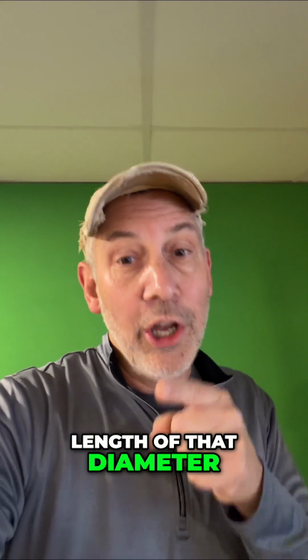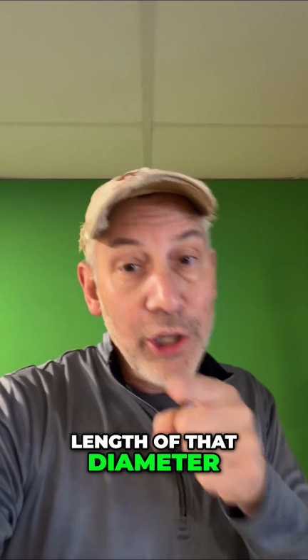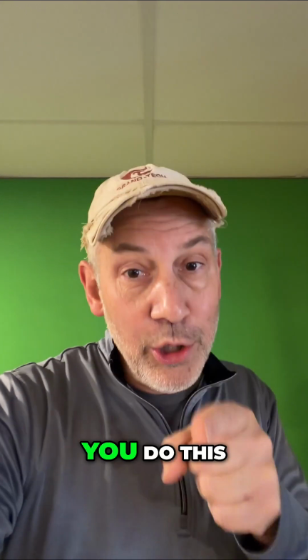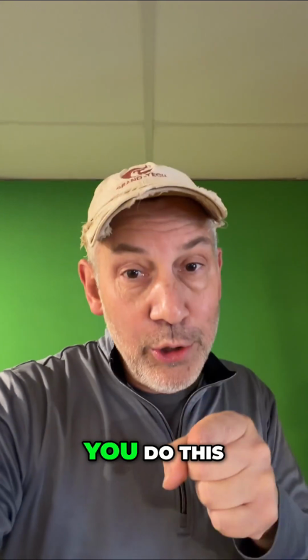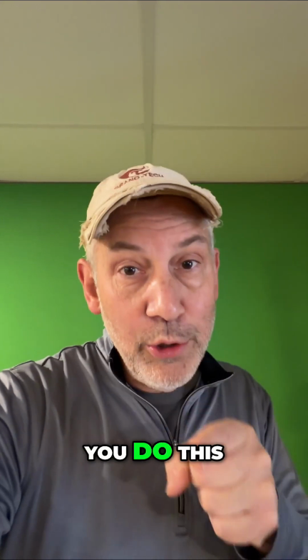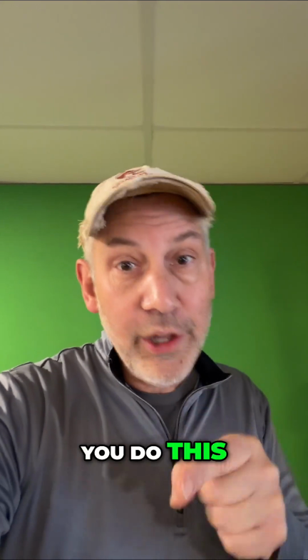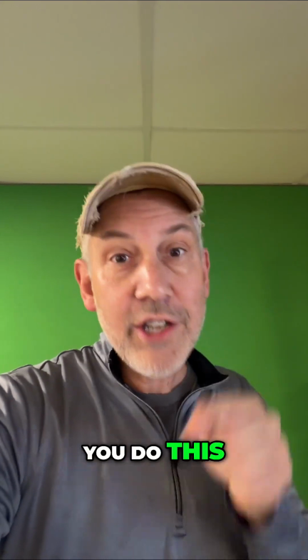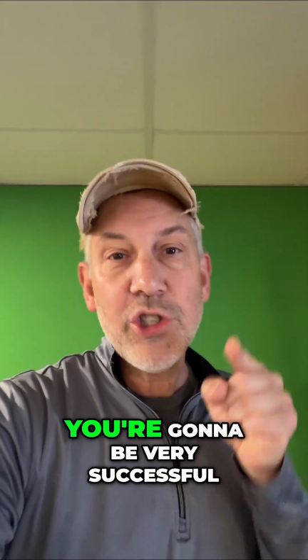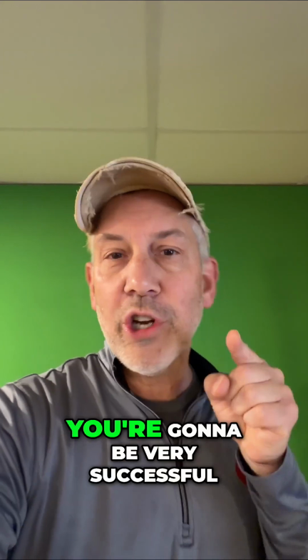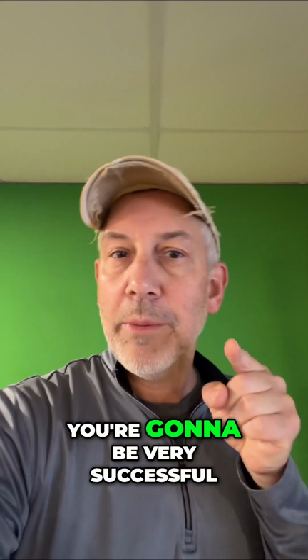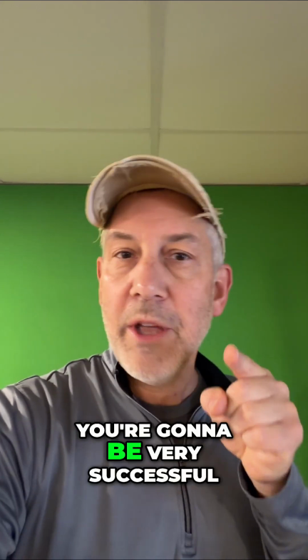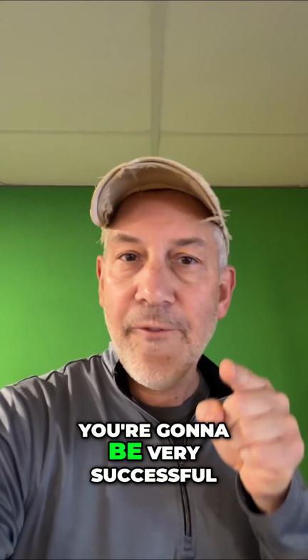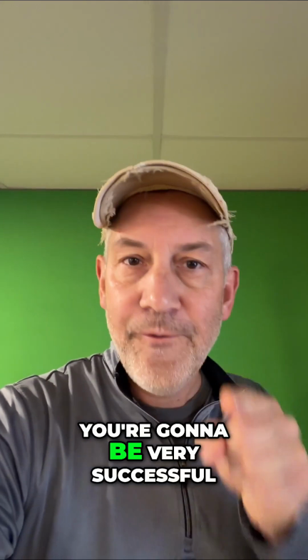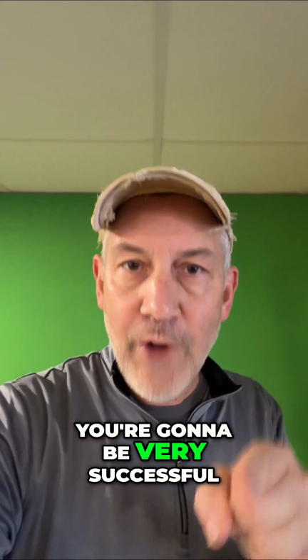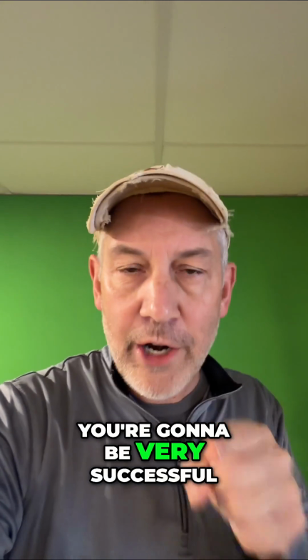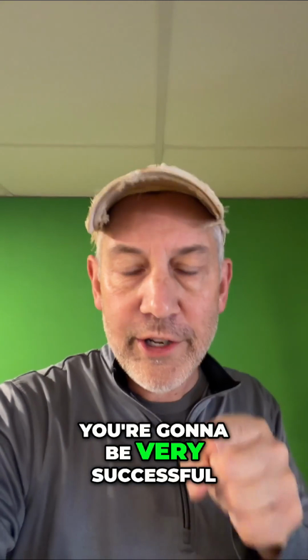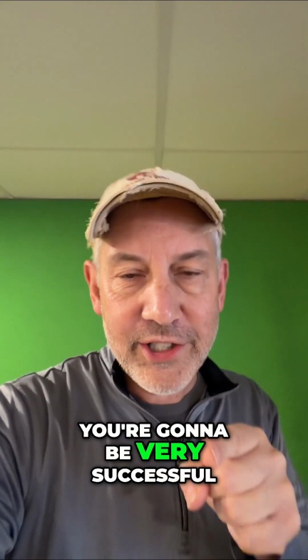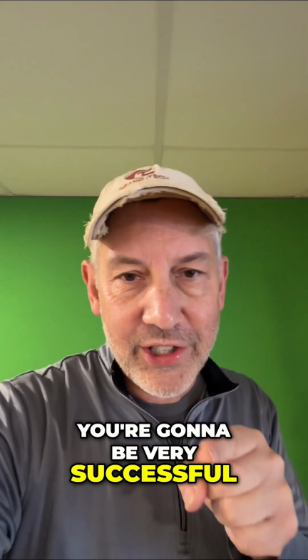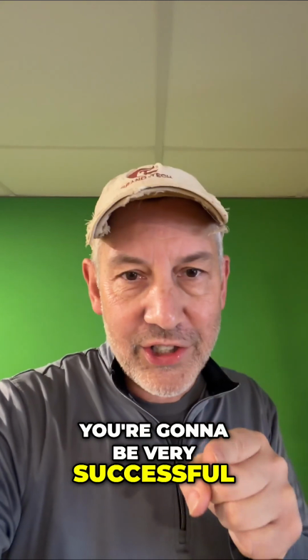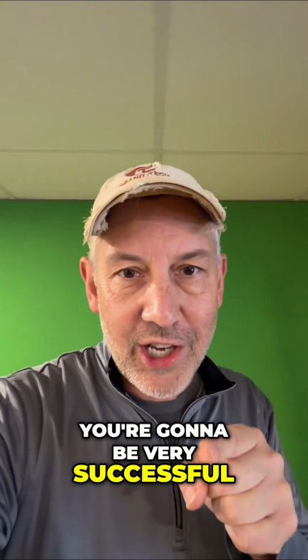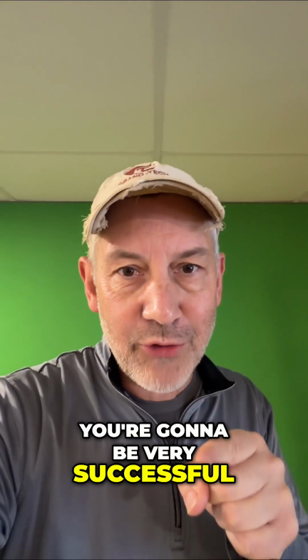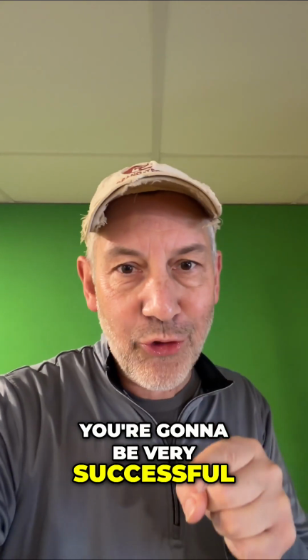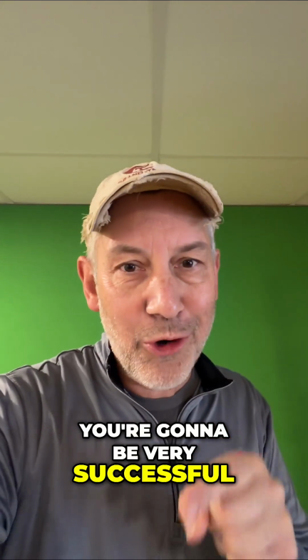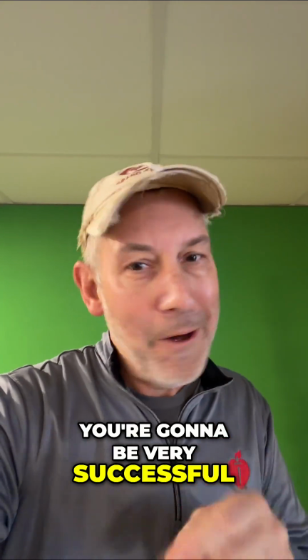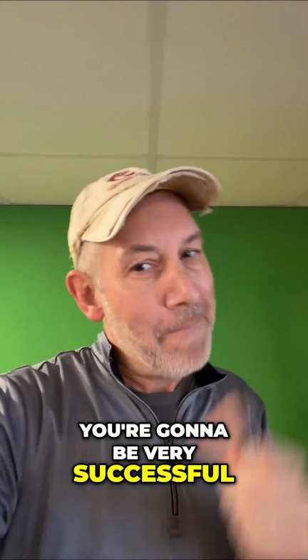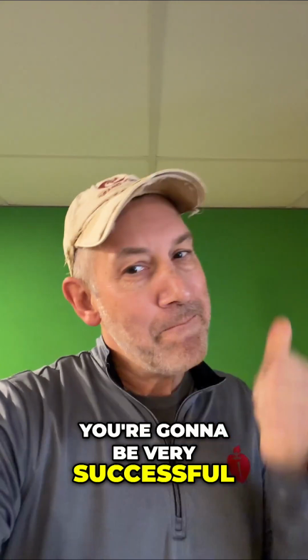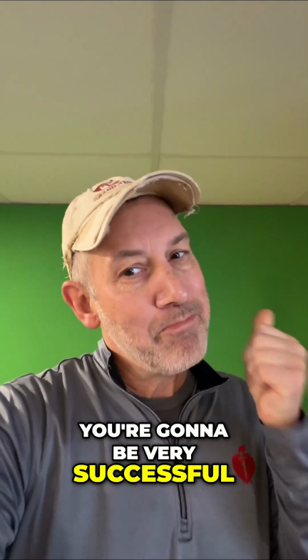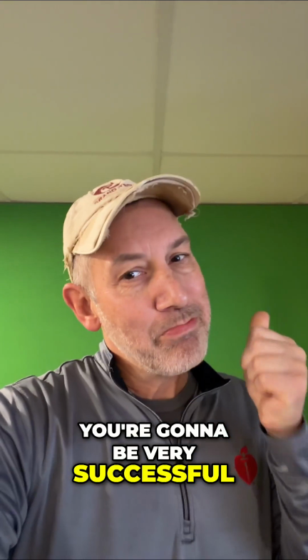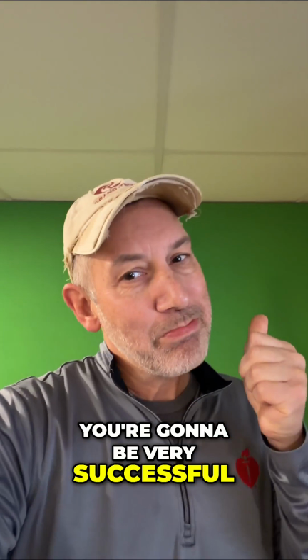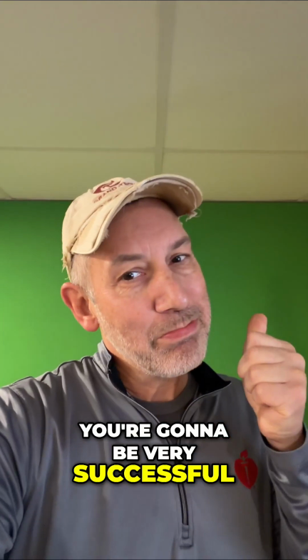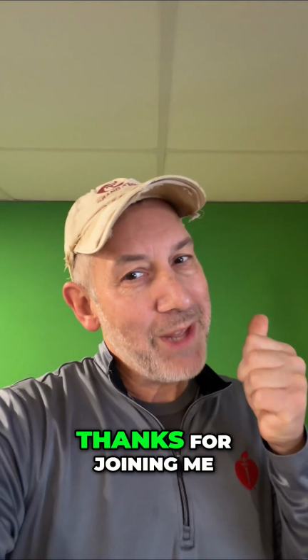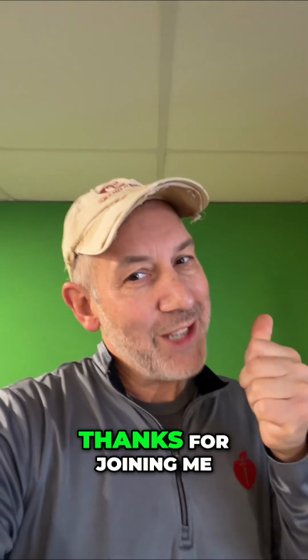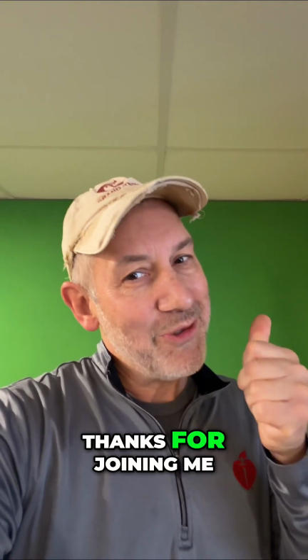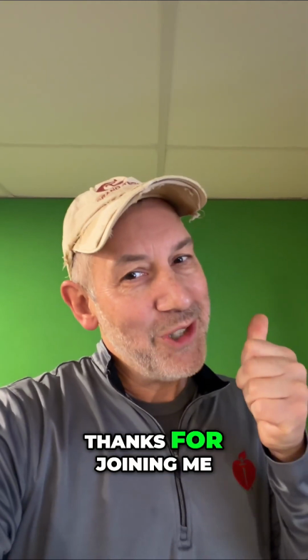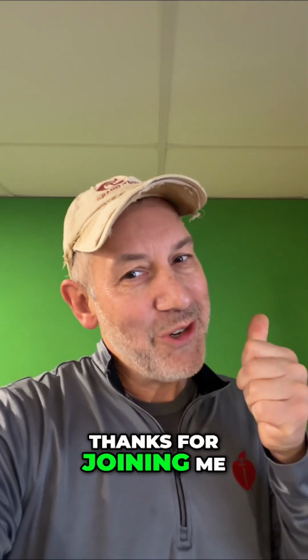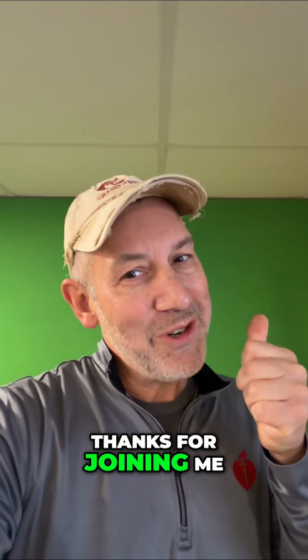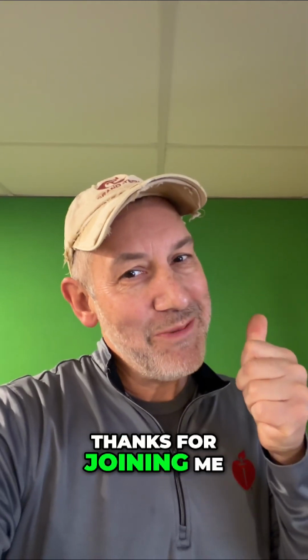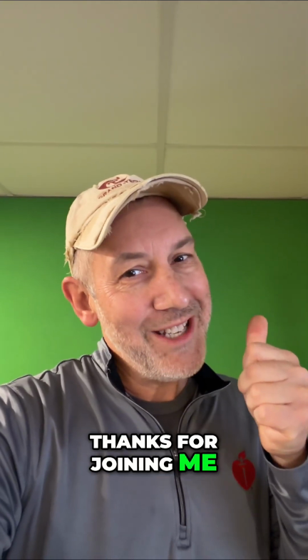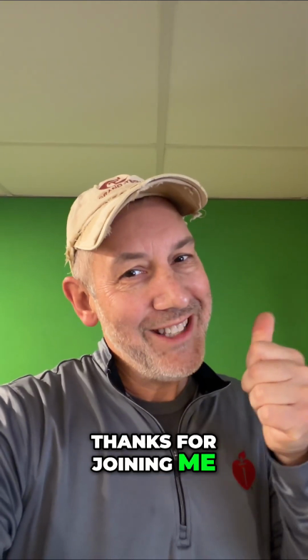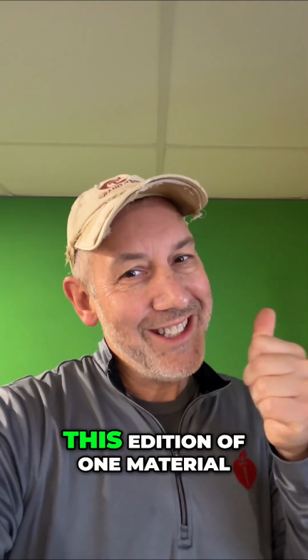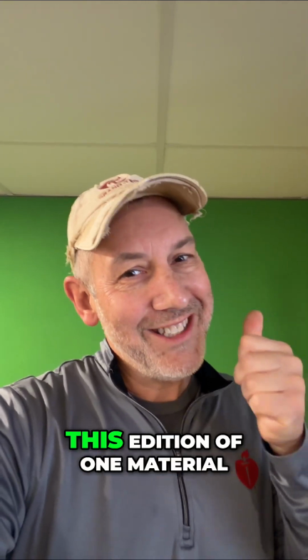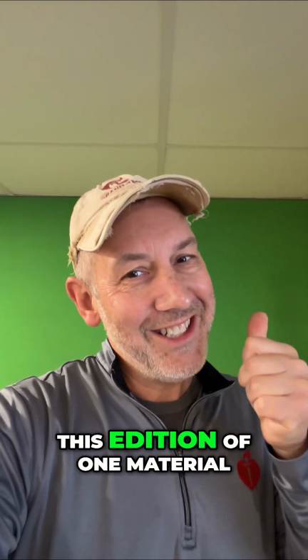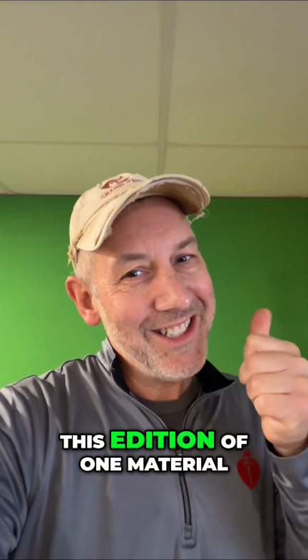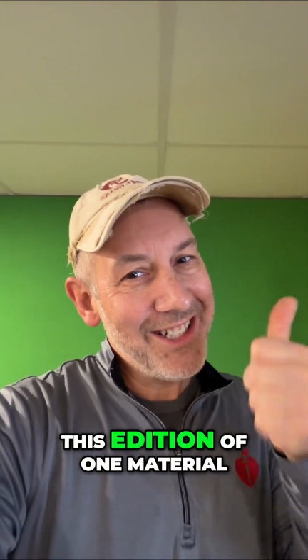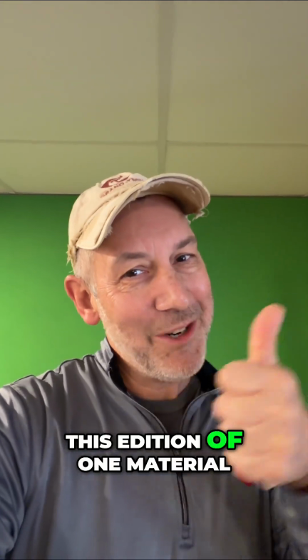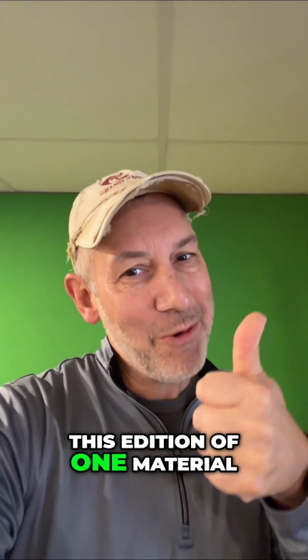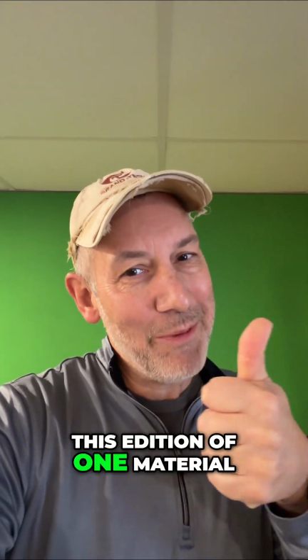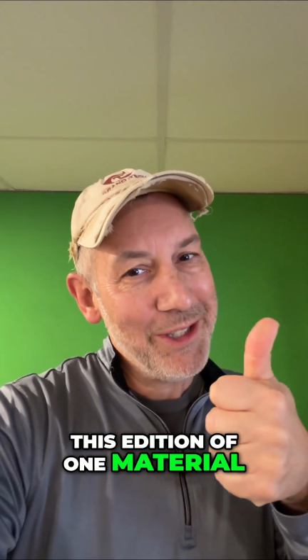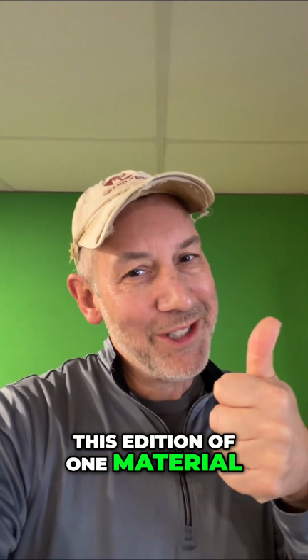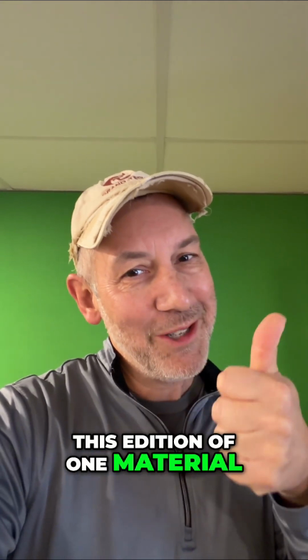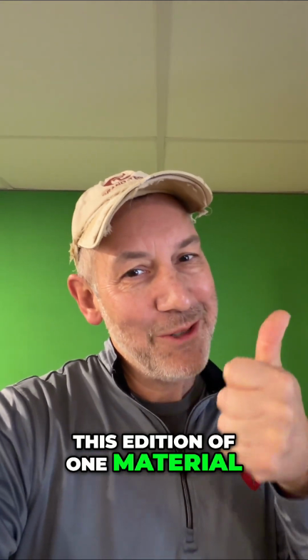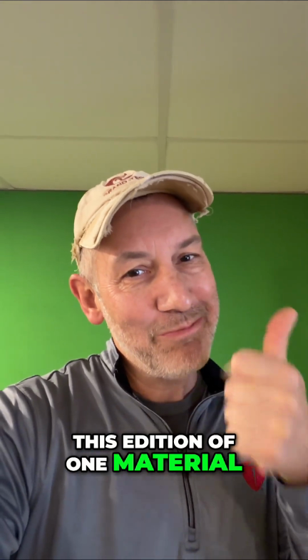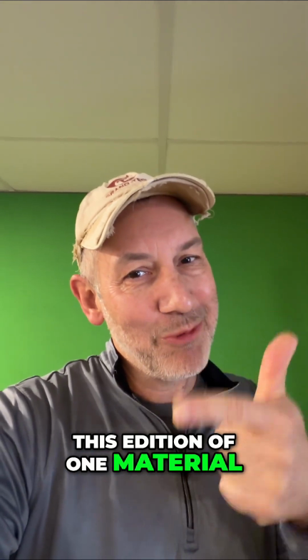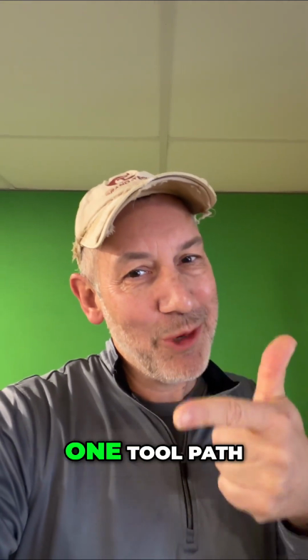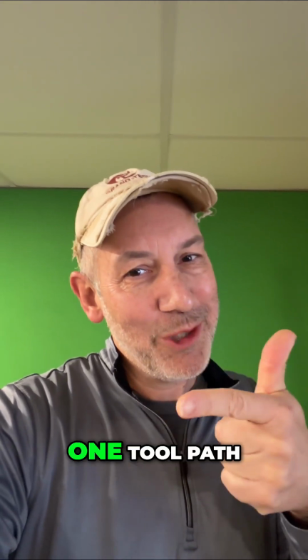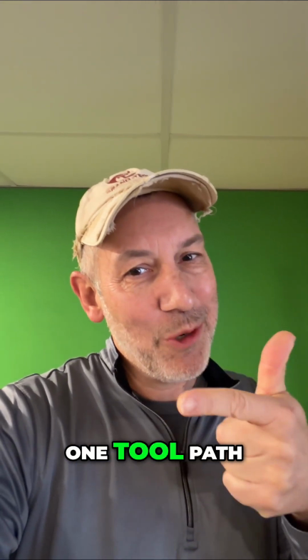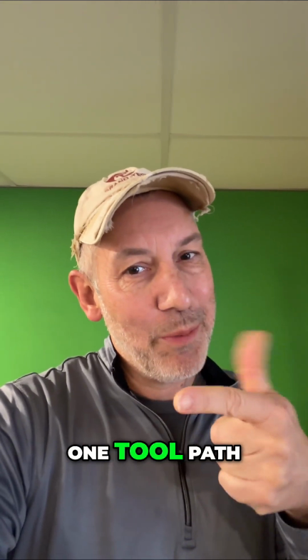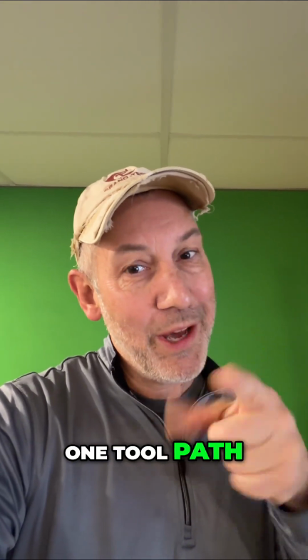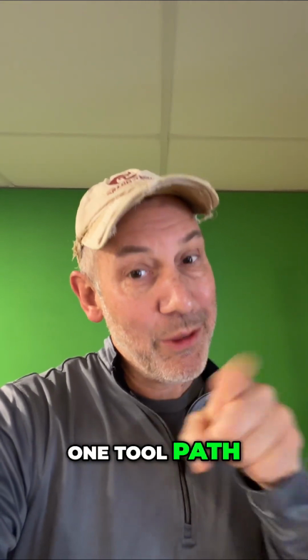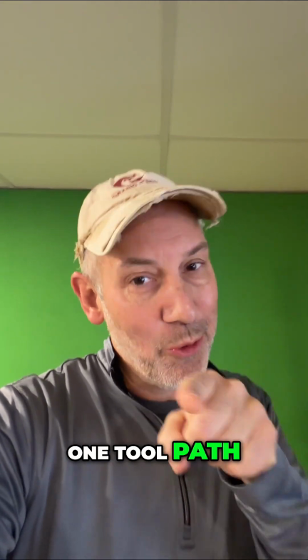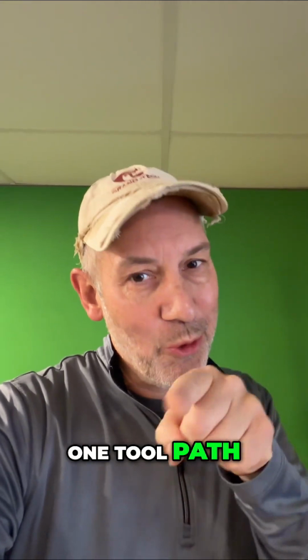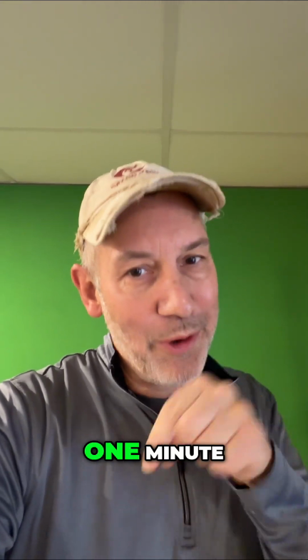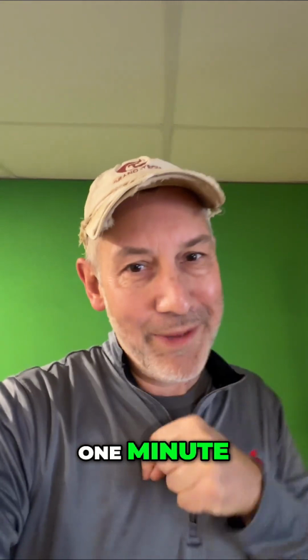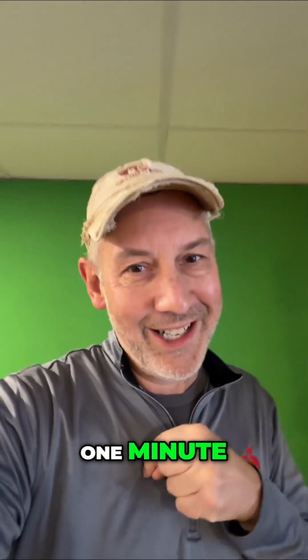You do this, you're going to be very successful. Thanks for joining me — this edition of One Material, One Toolpath, One Minute.